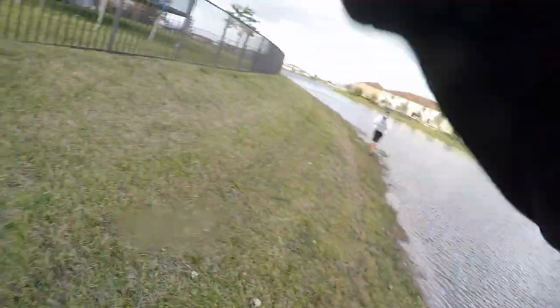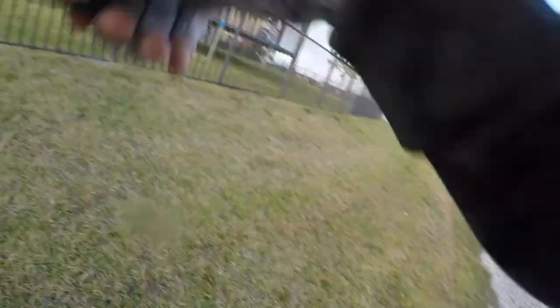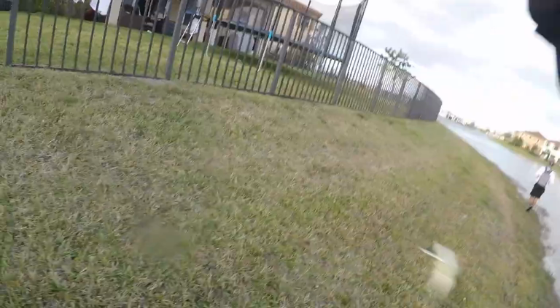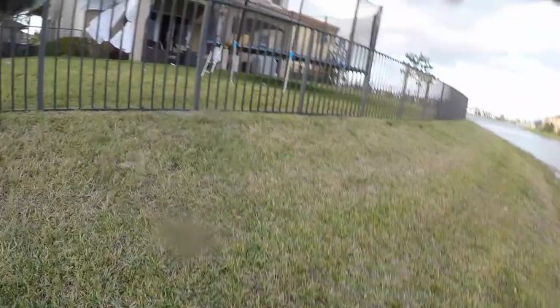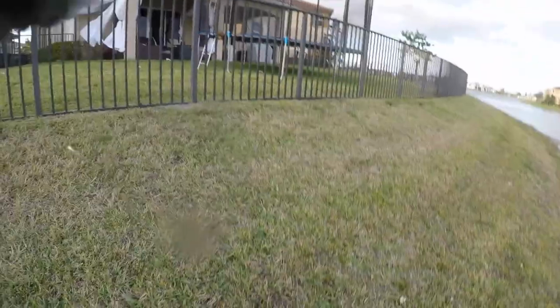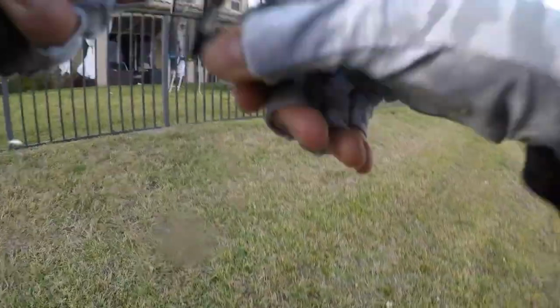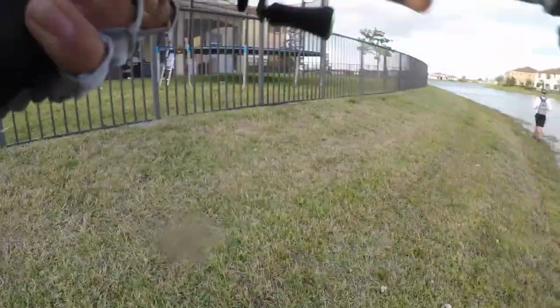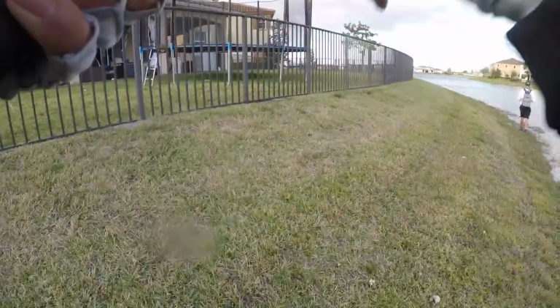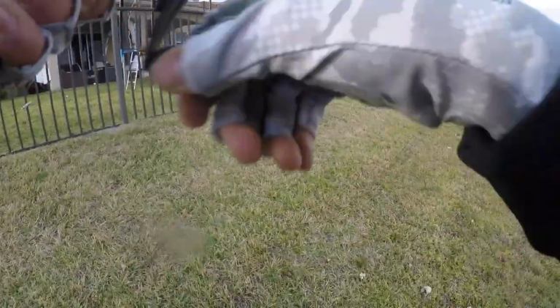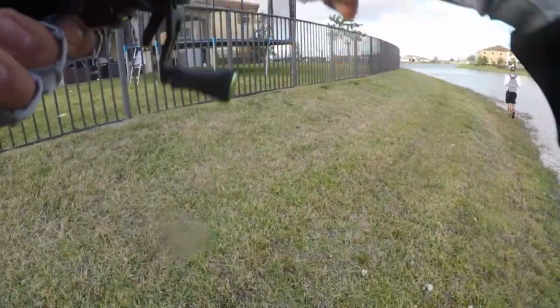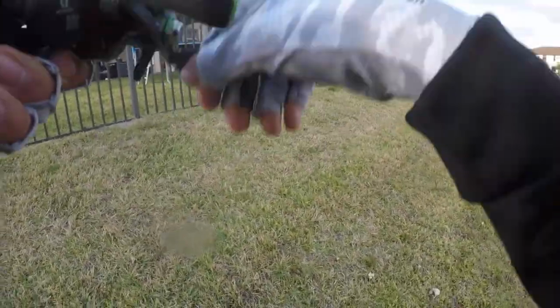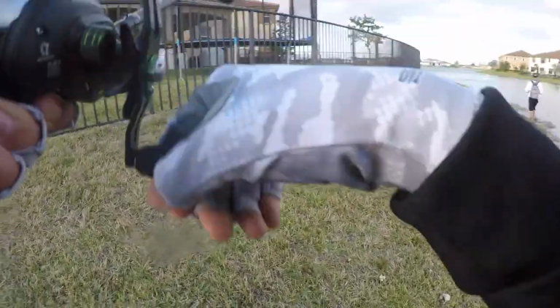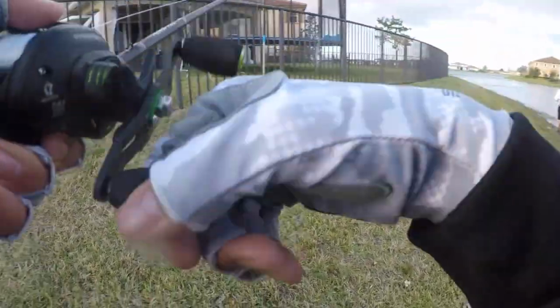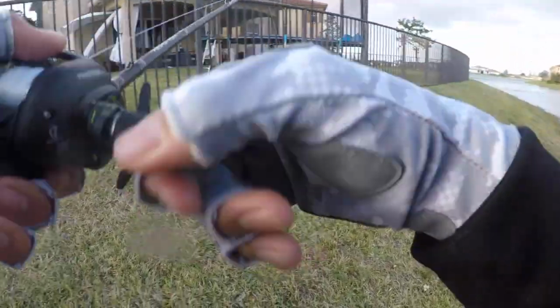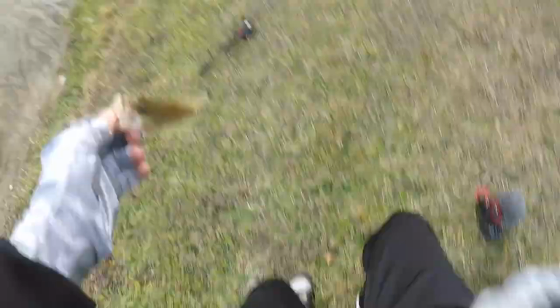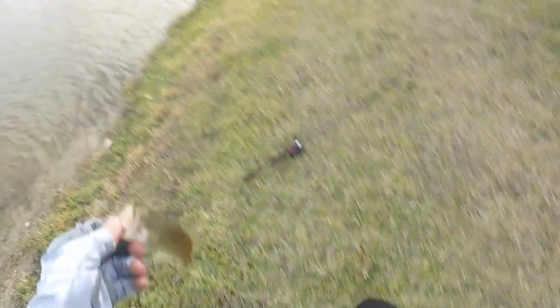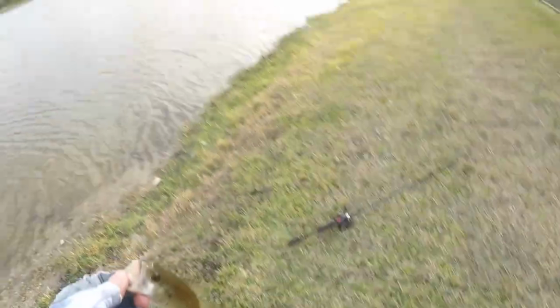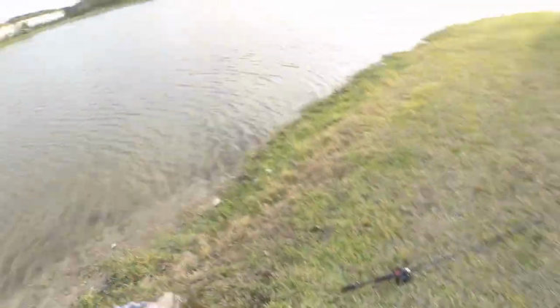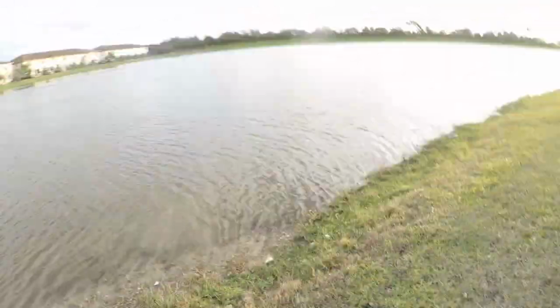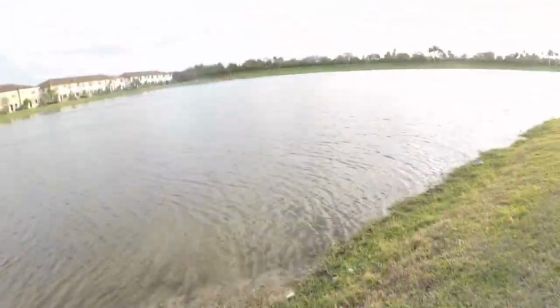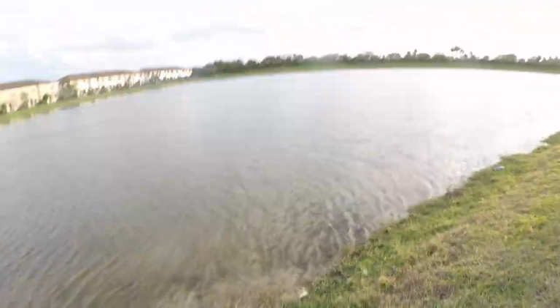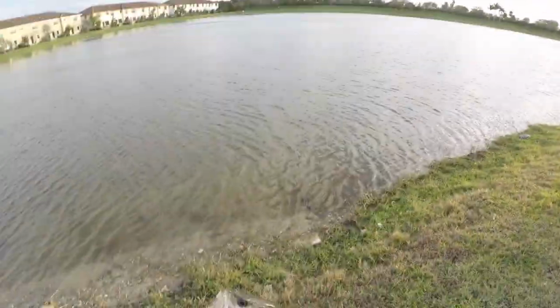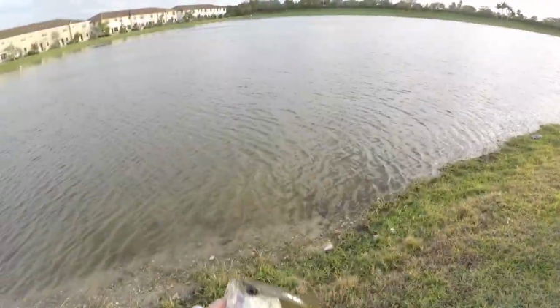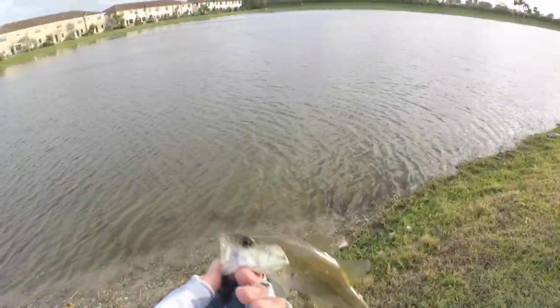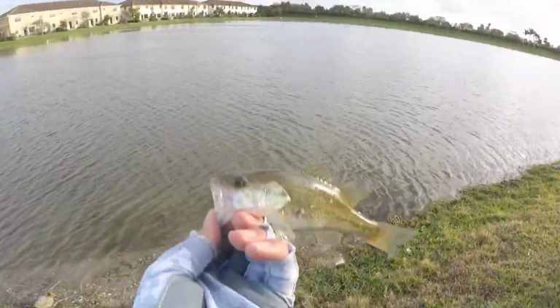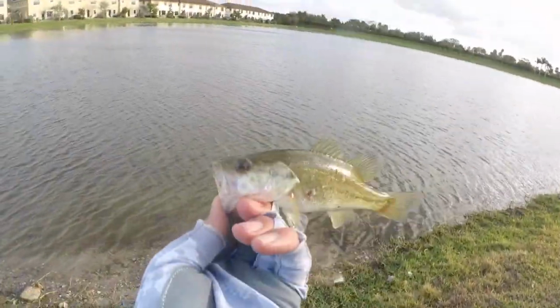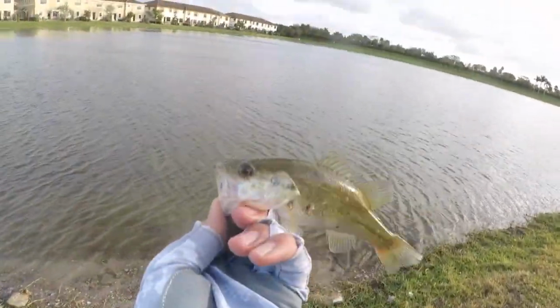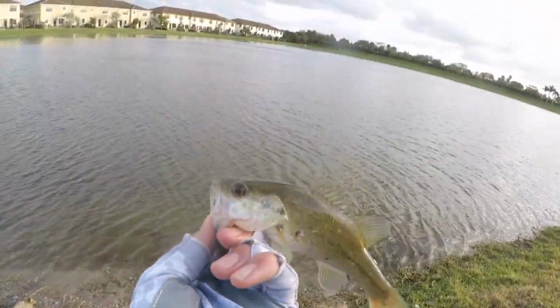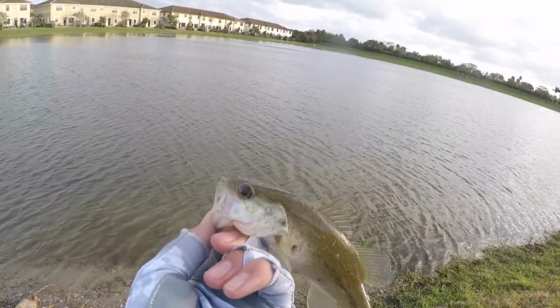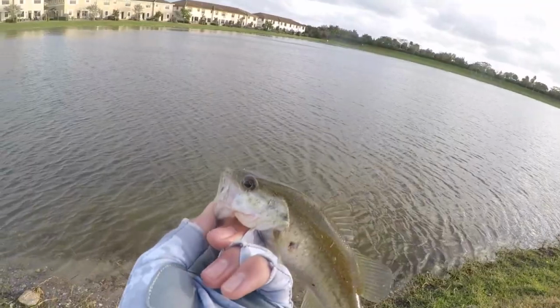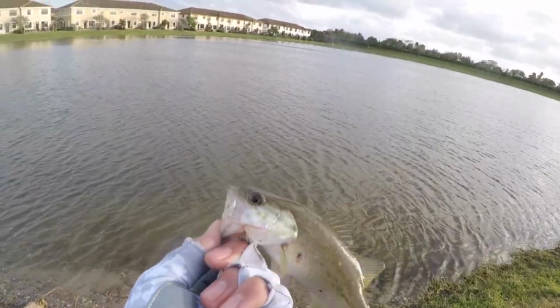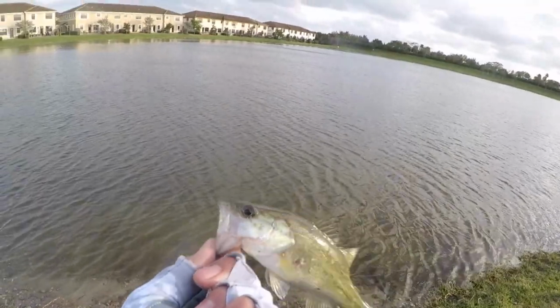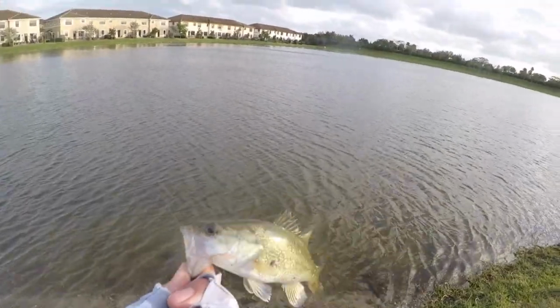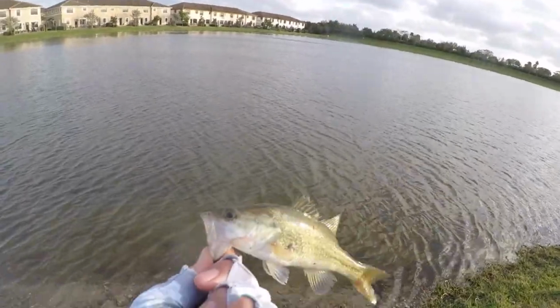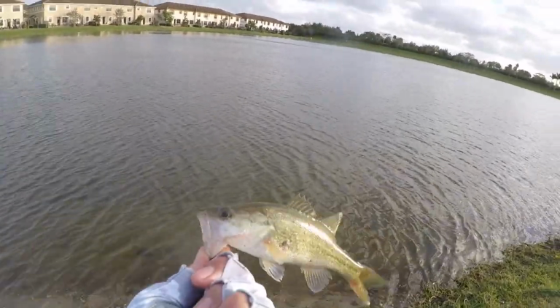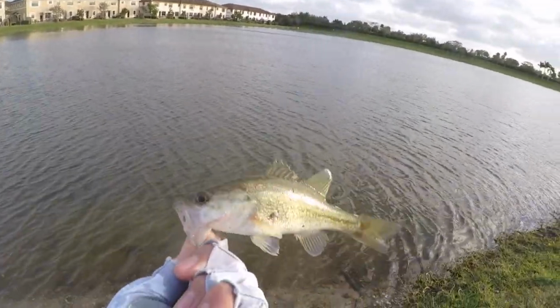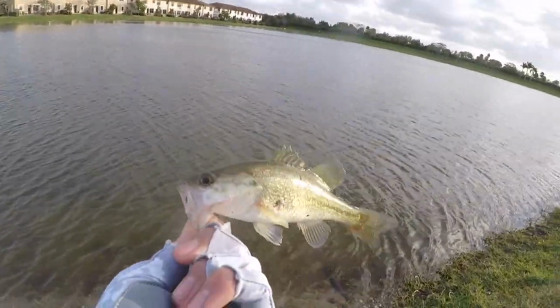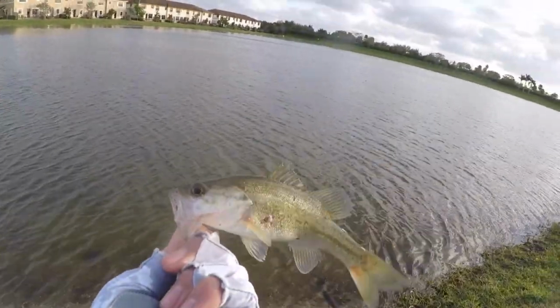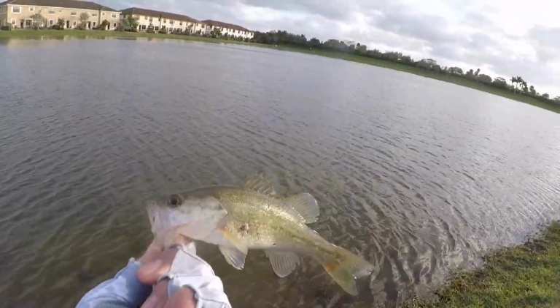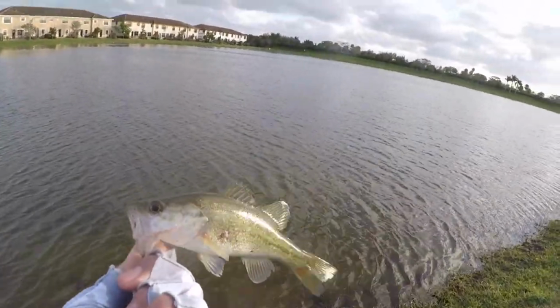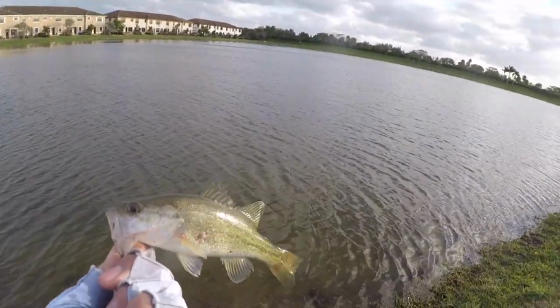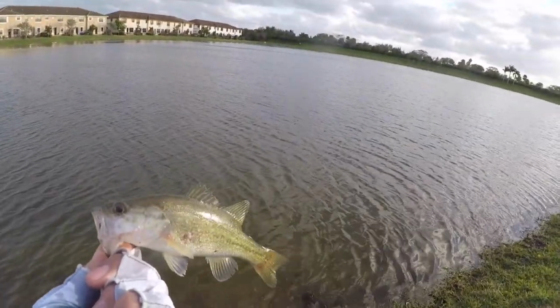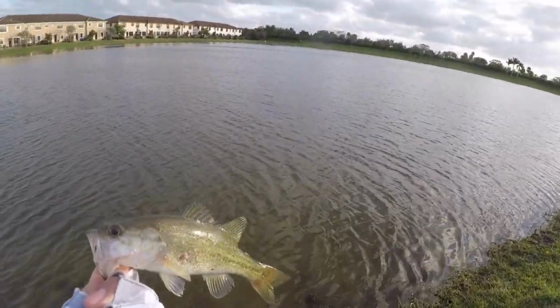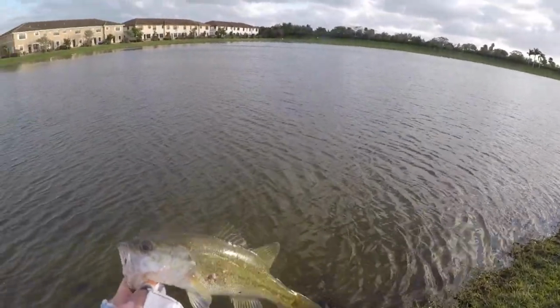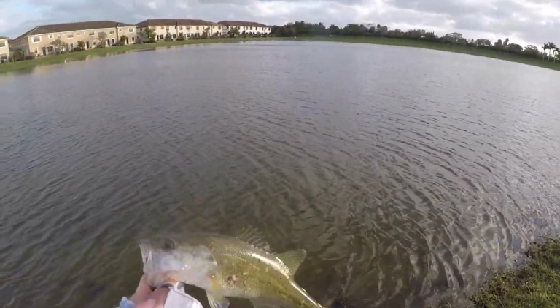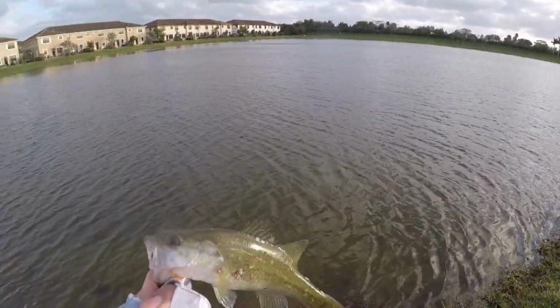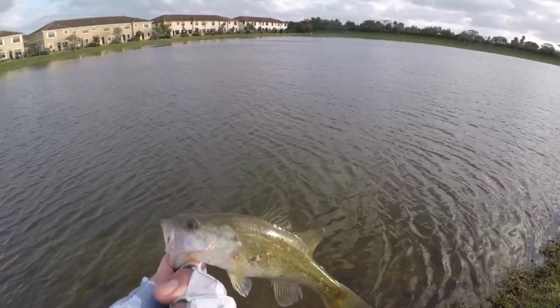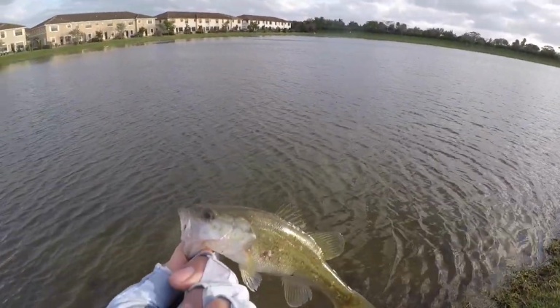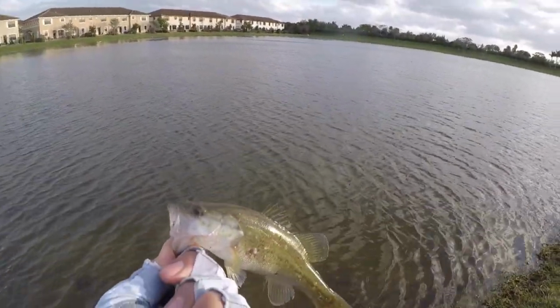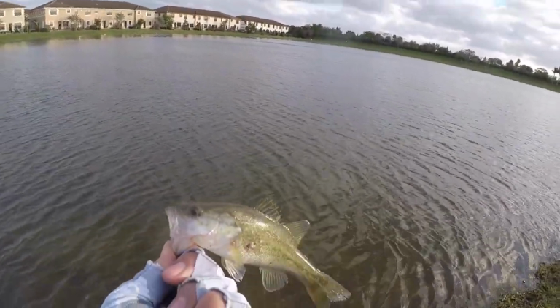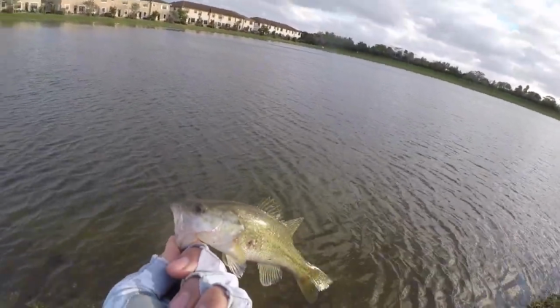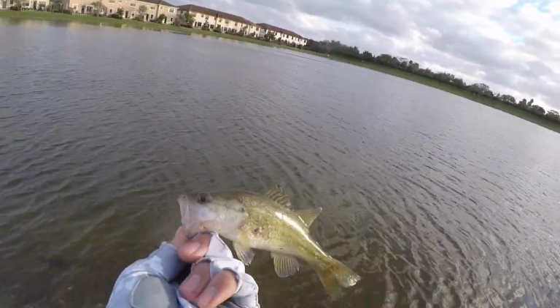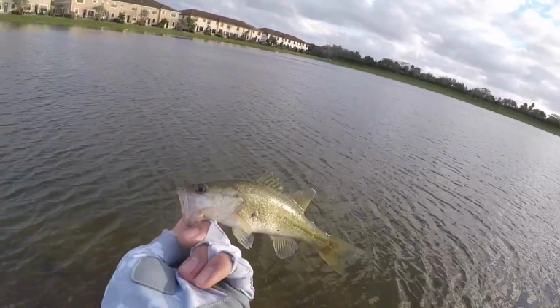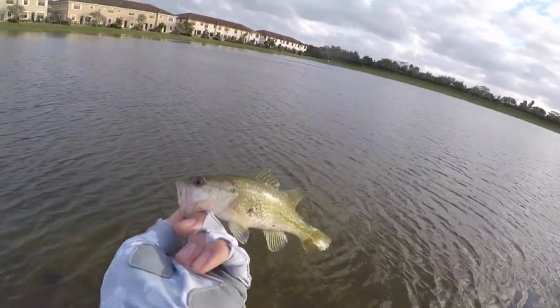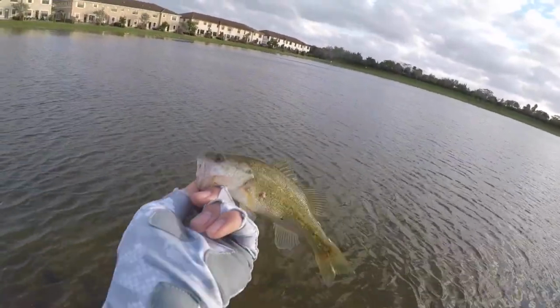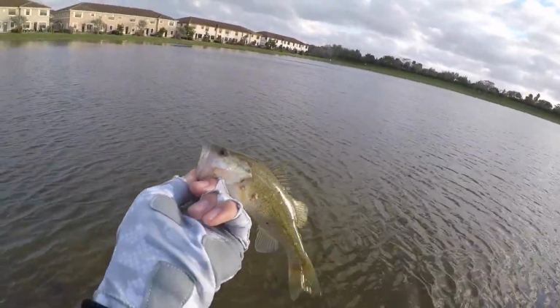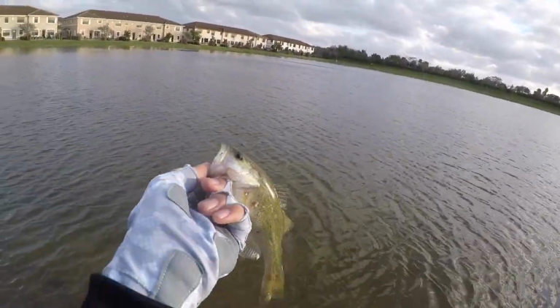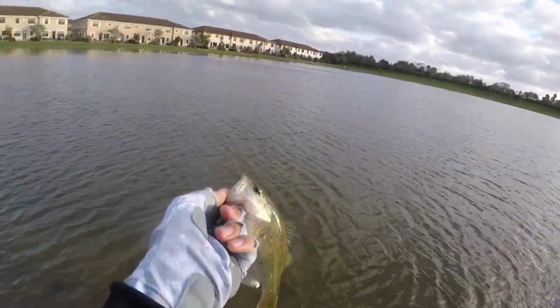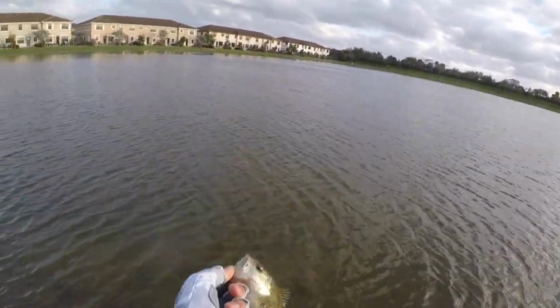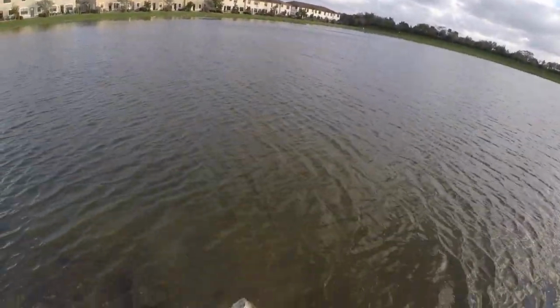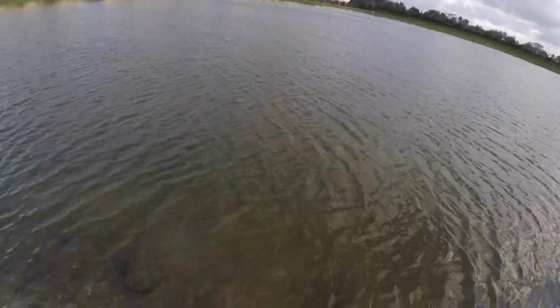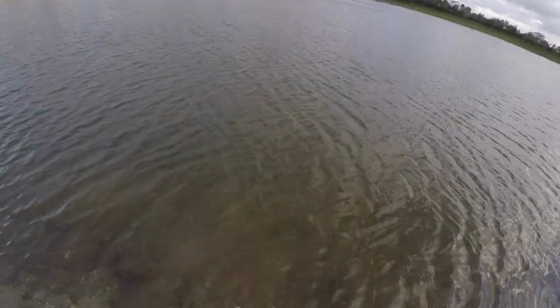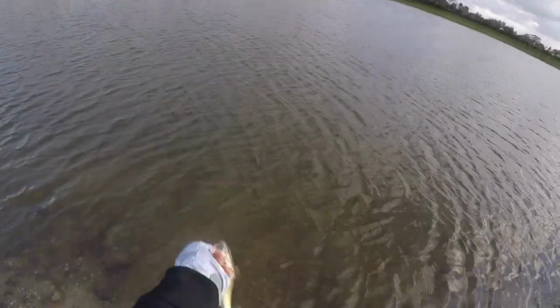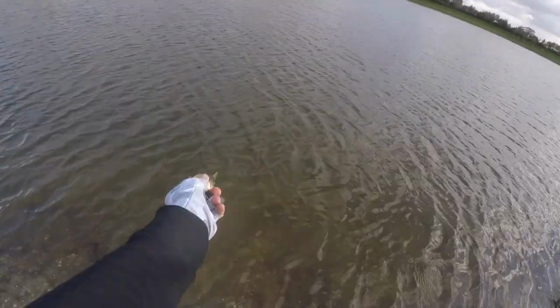Whoa, that's a giant! Okay guys, let's release this giant — caught on the jerkbait. Freaking hammered it.